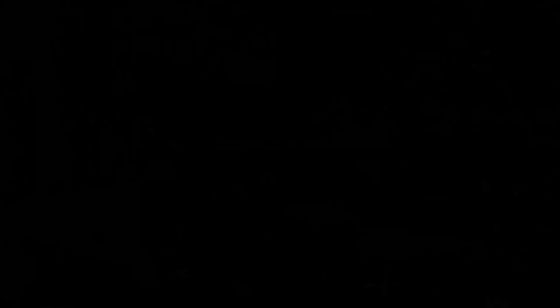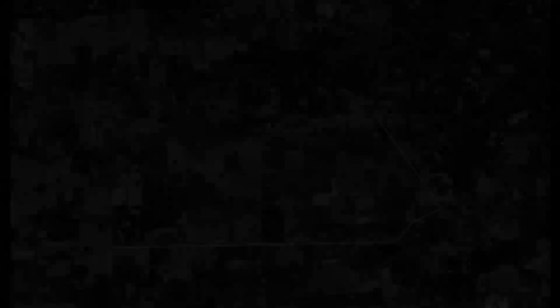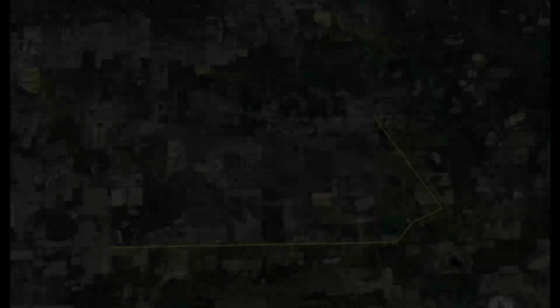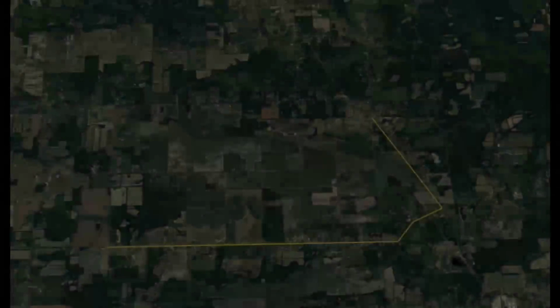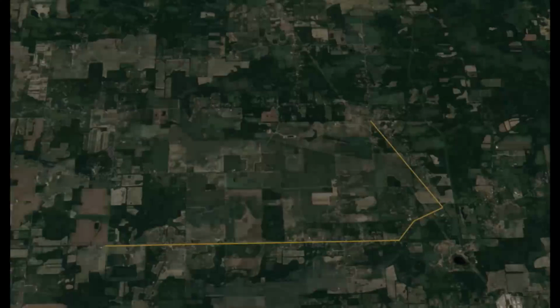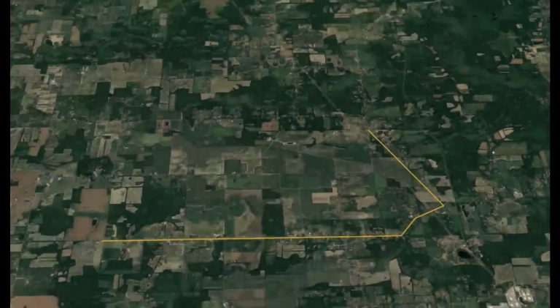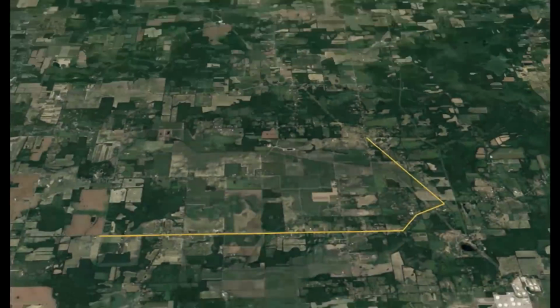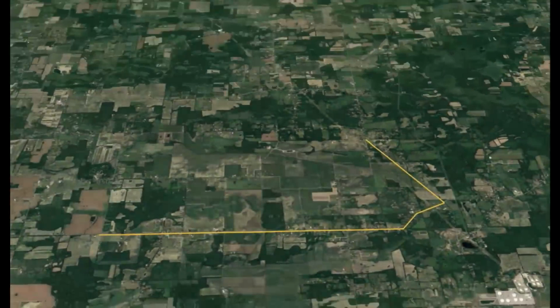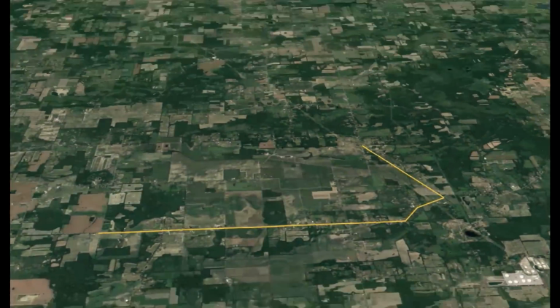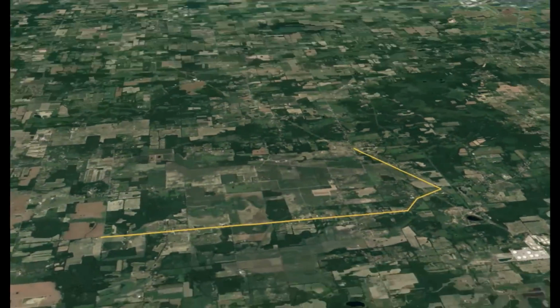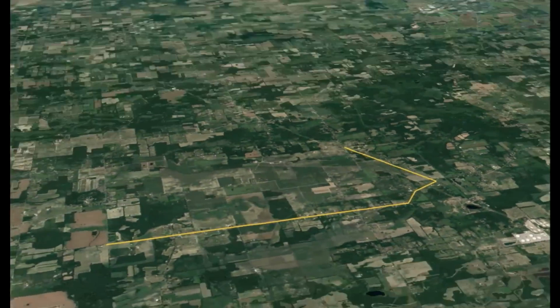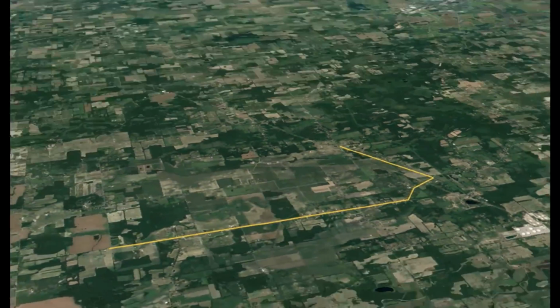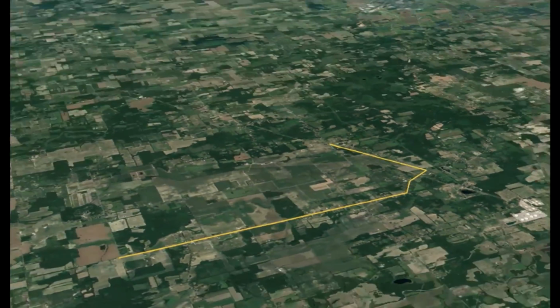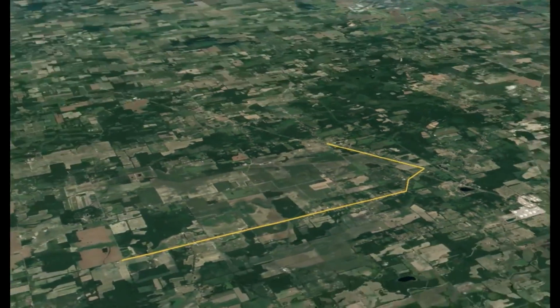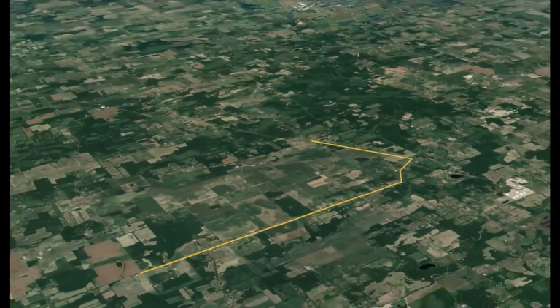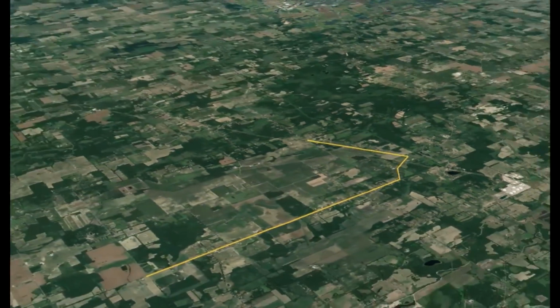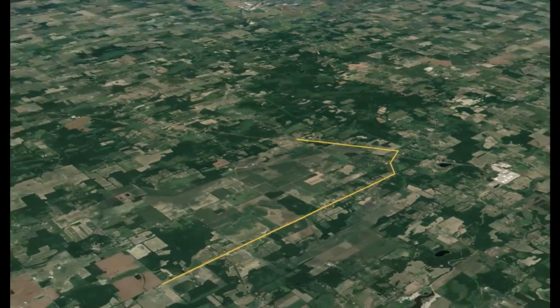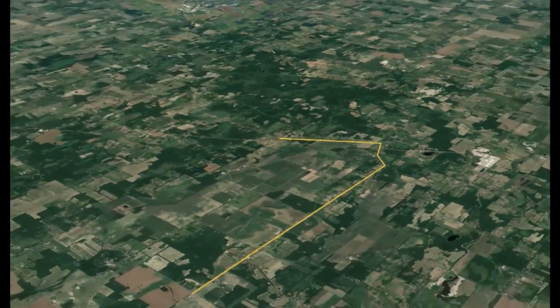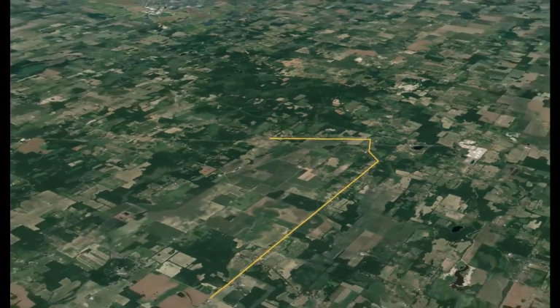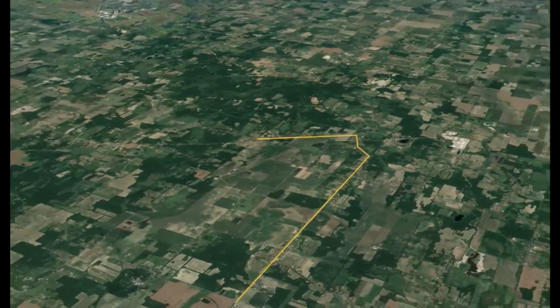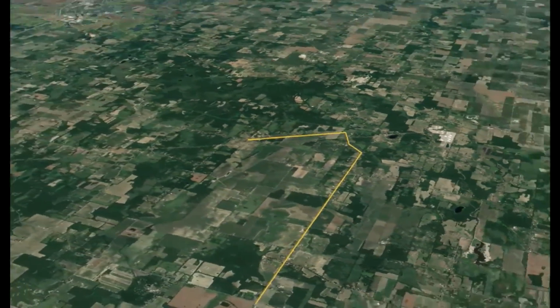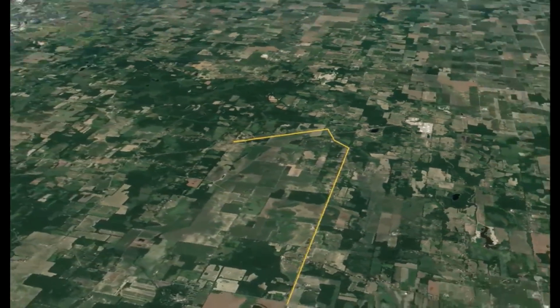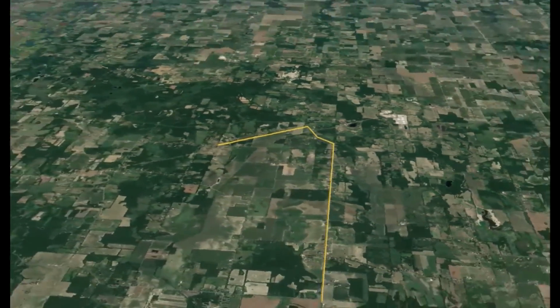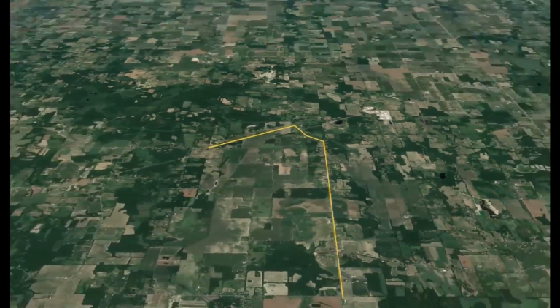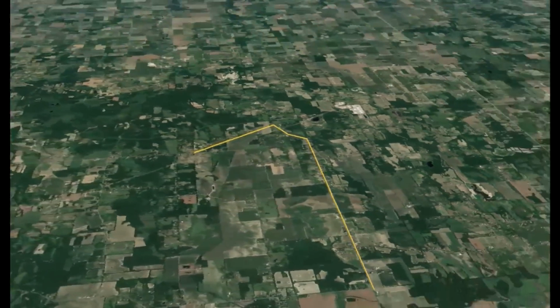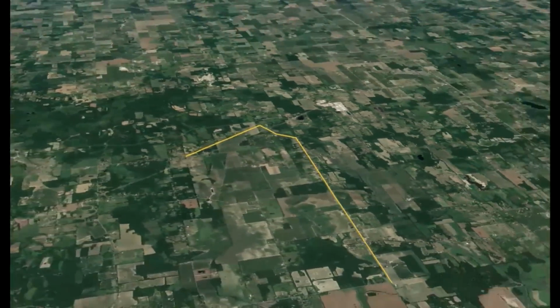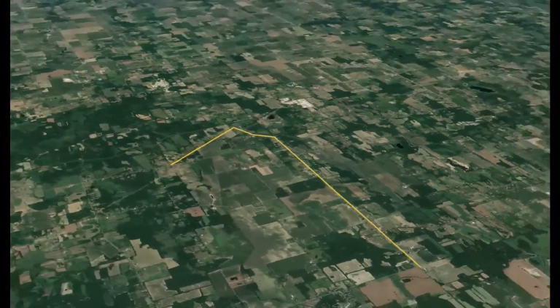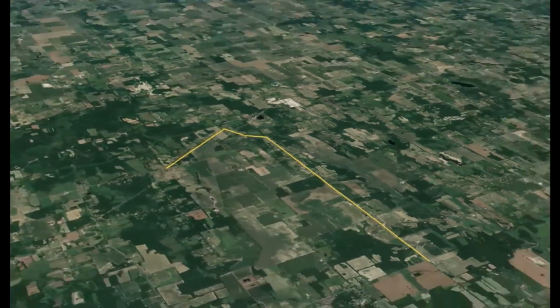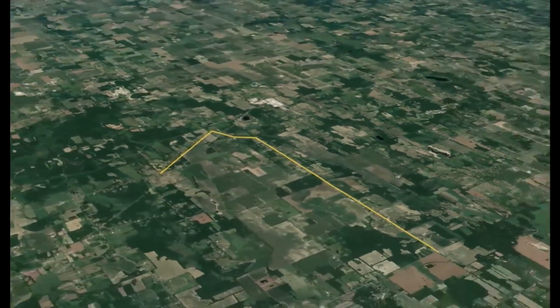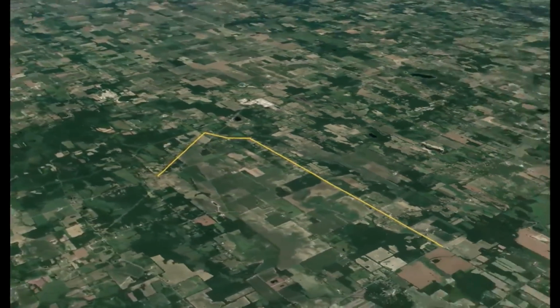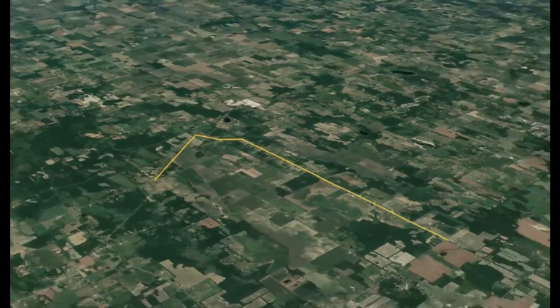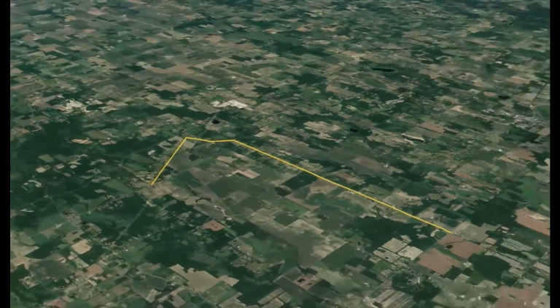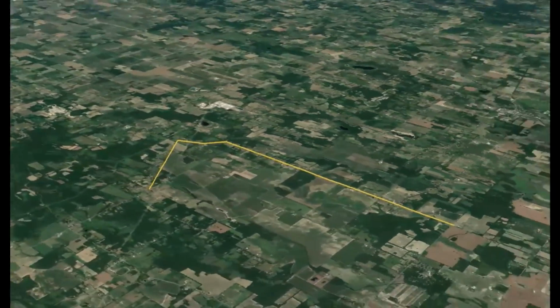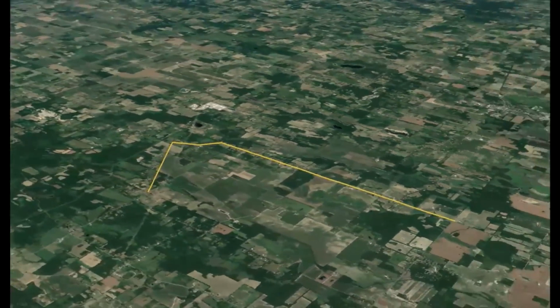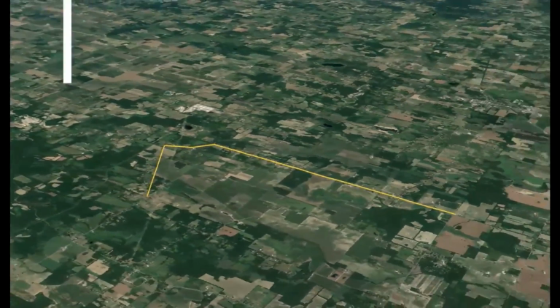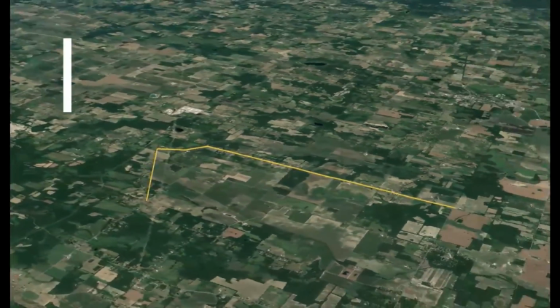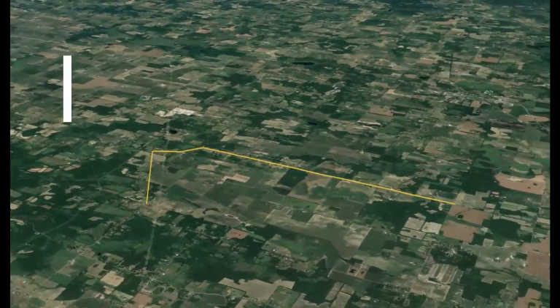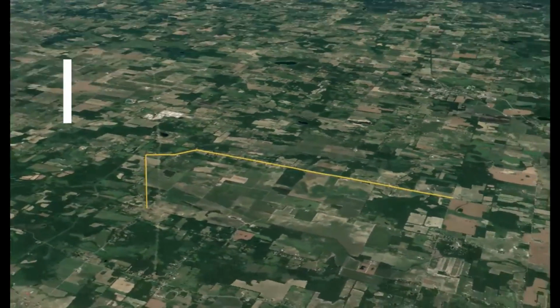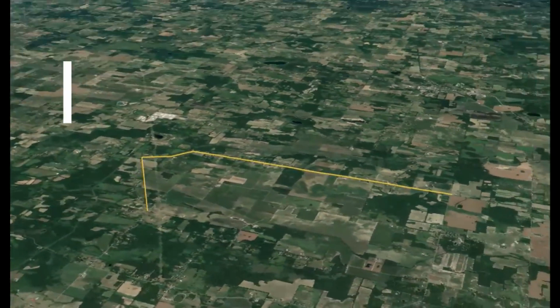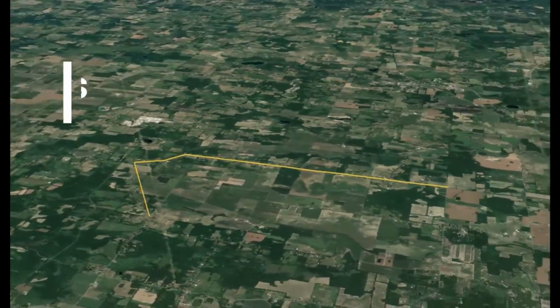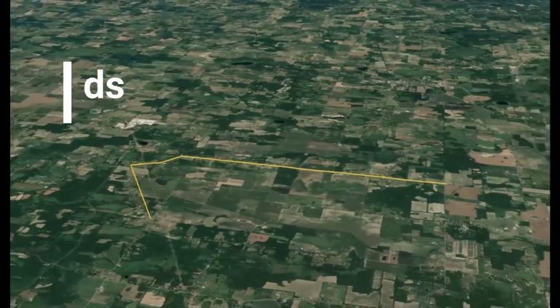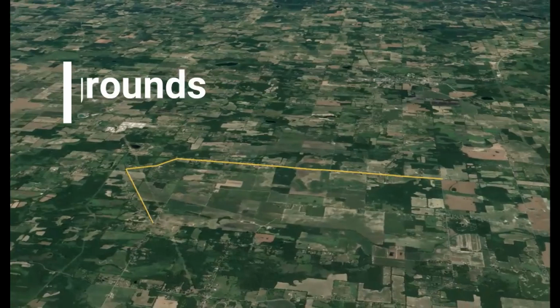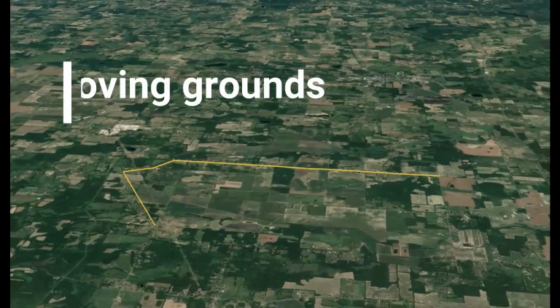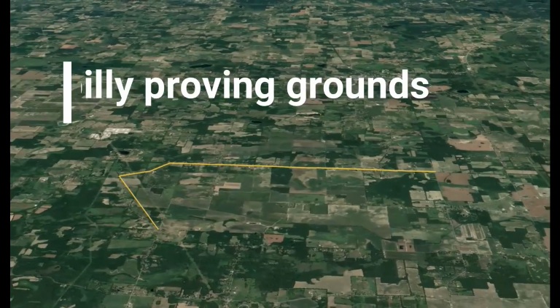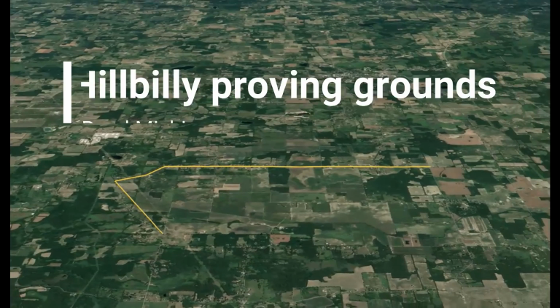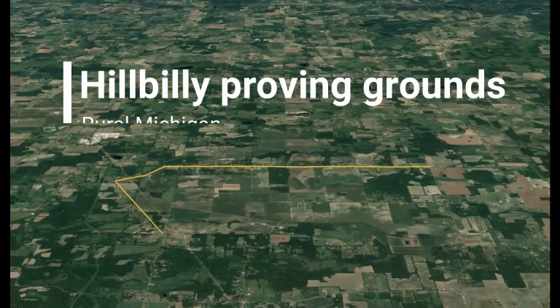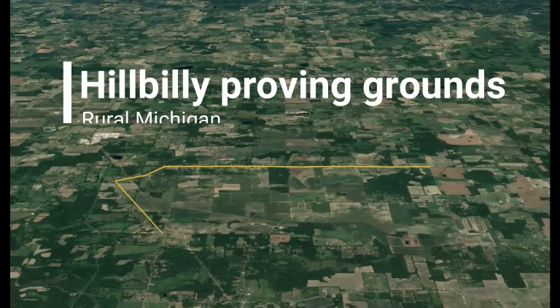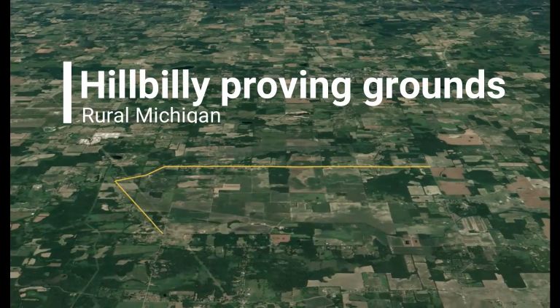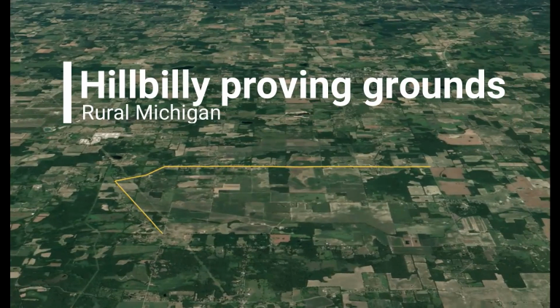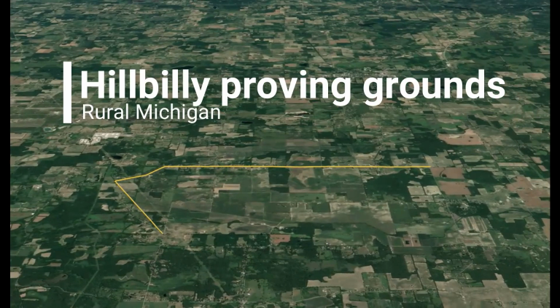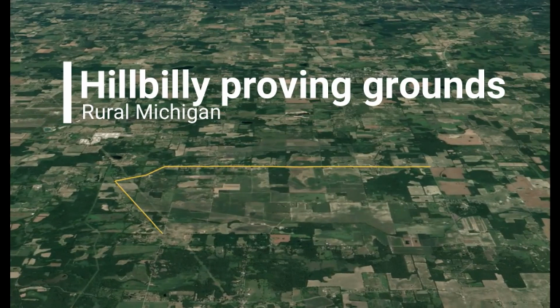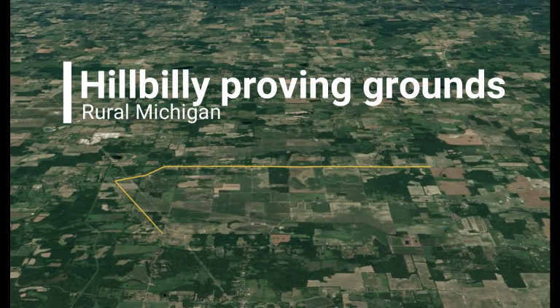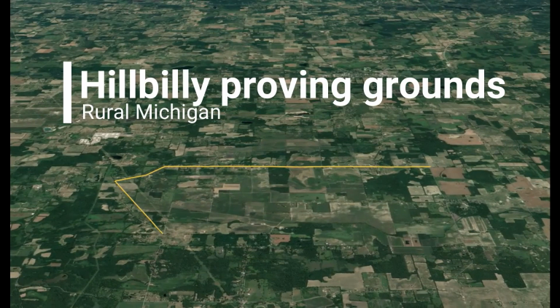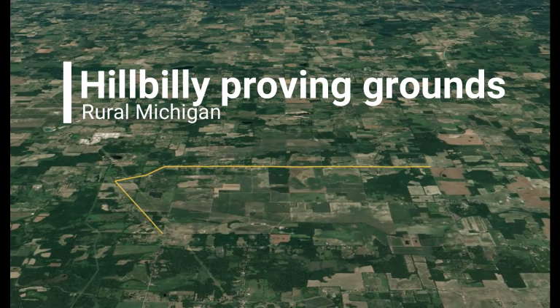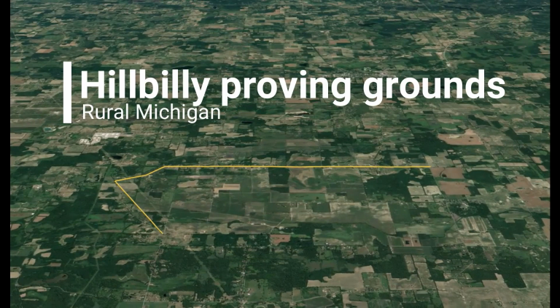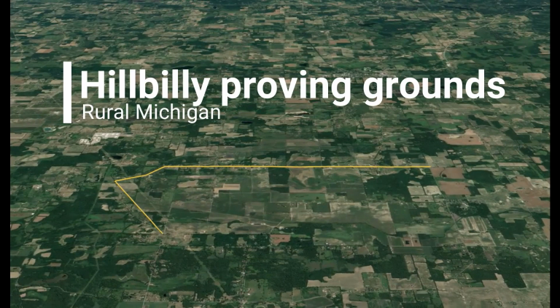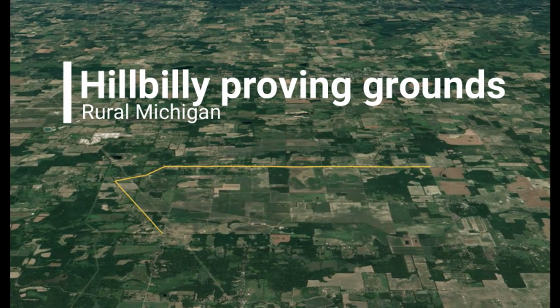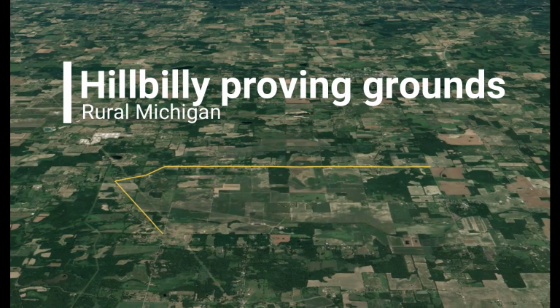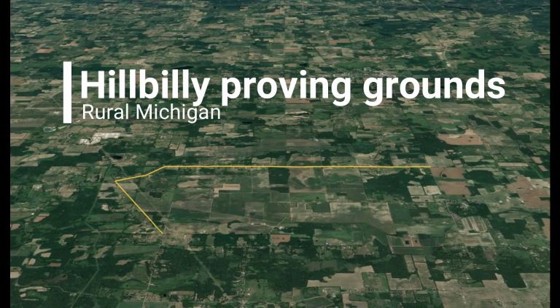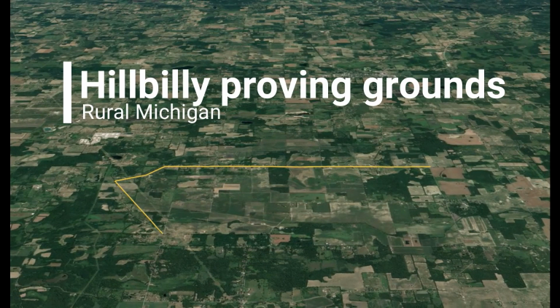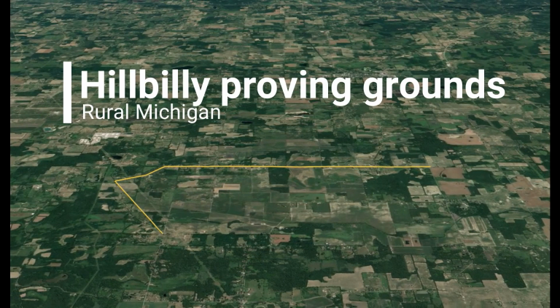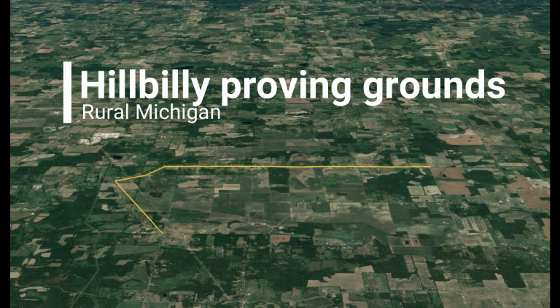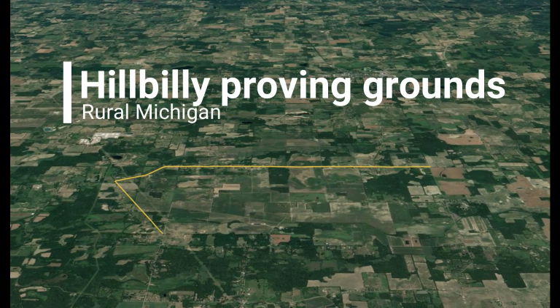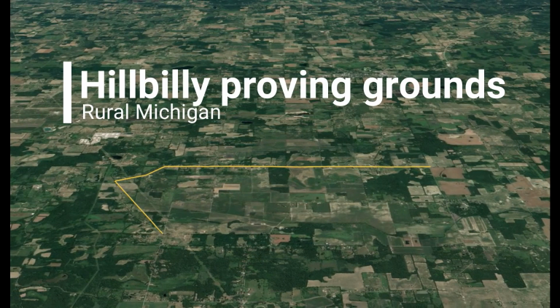We'll be using the Hillbilly Proving Grounds in rural Michigan. It's a bit cold today, but otherwise the conditions are the same as the previous tests.